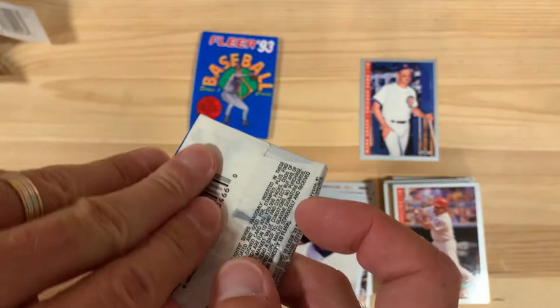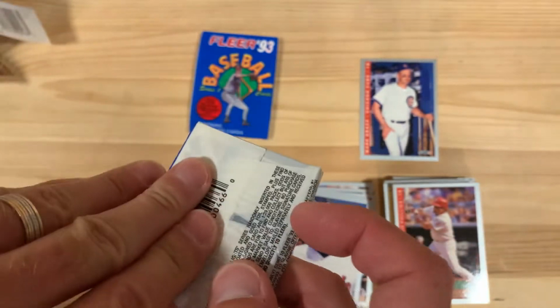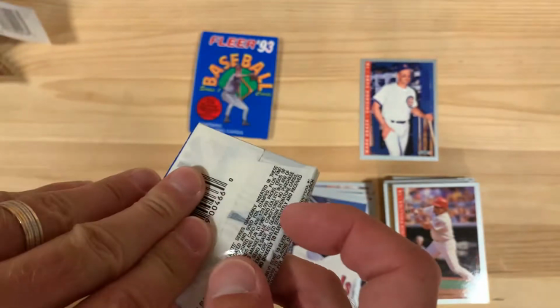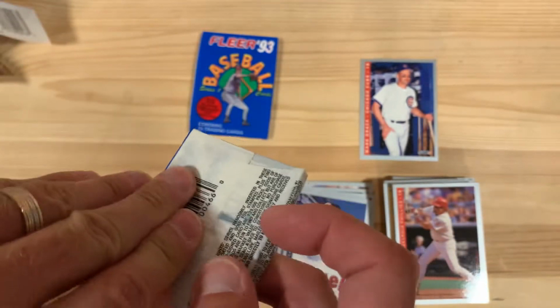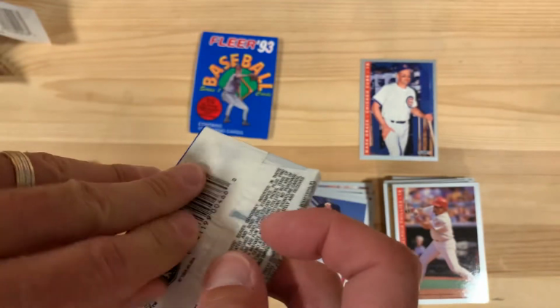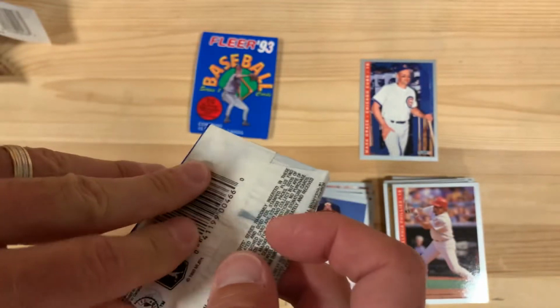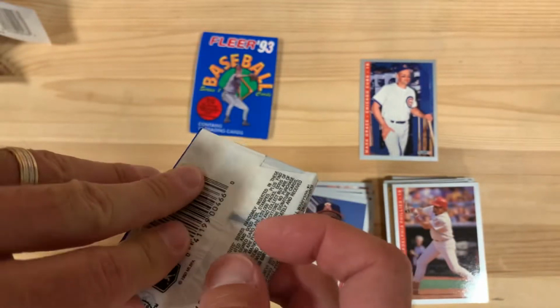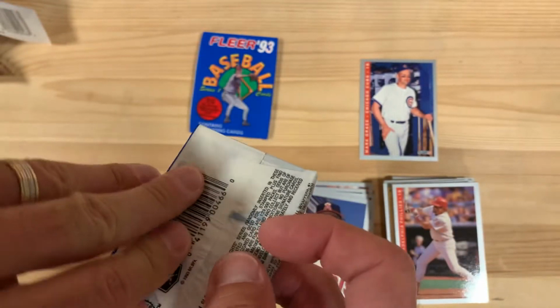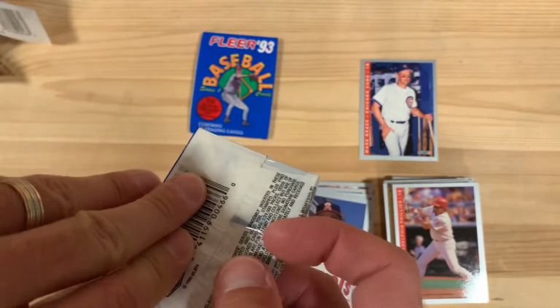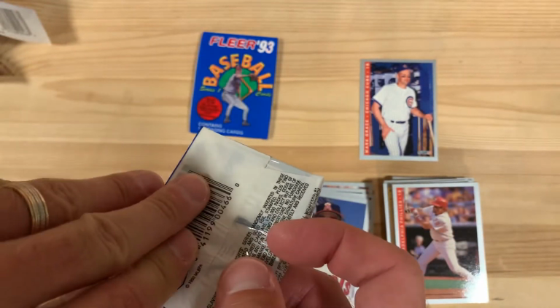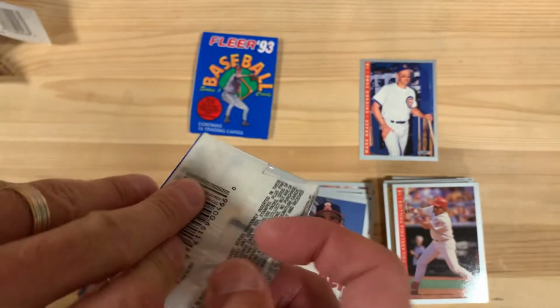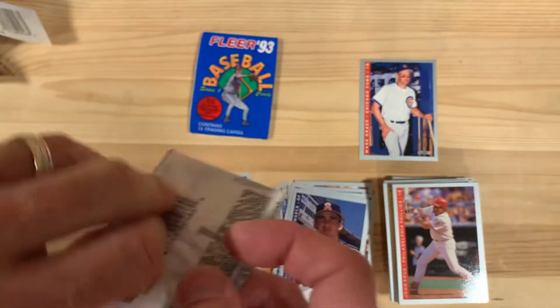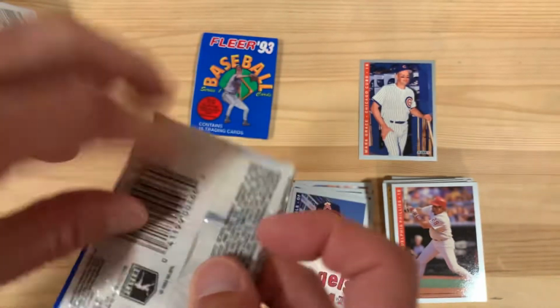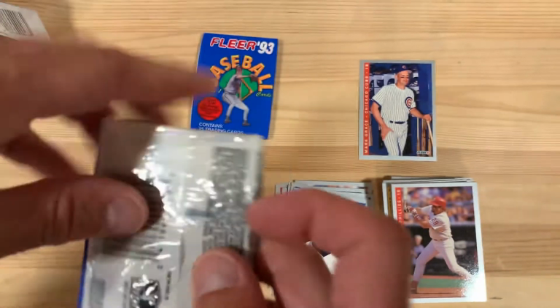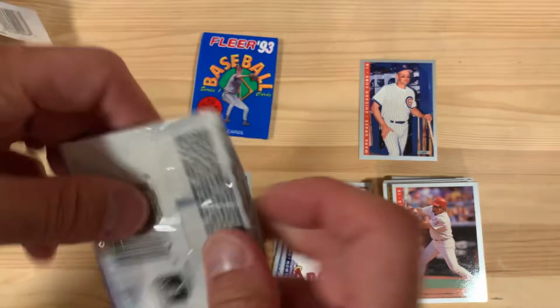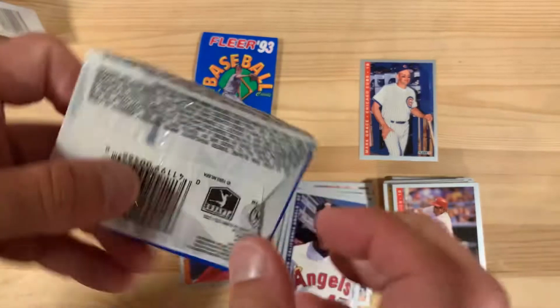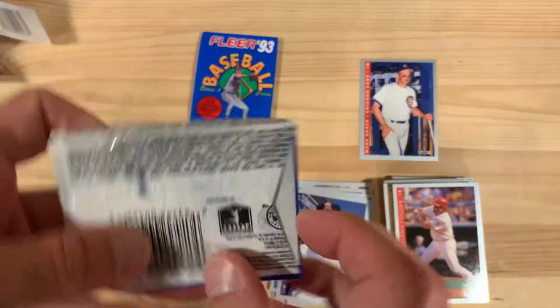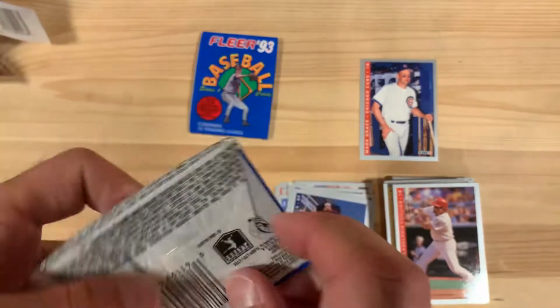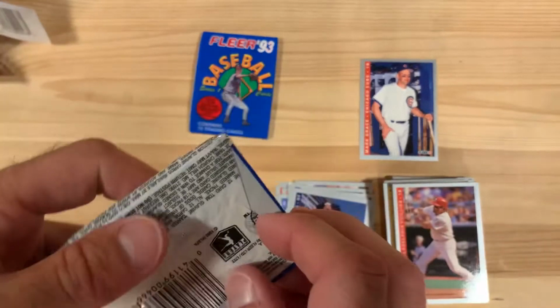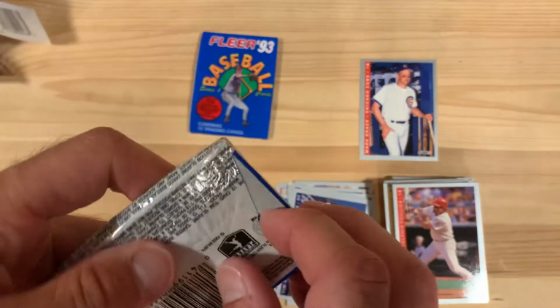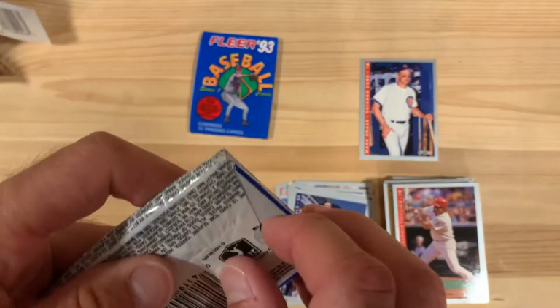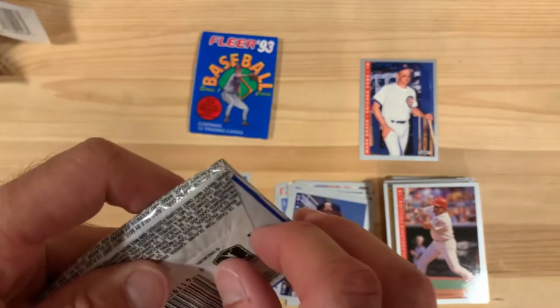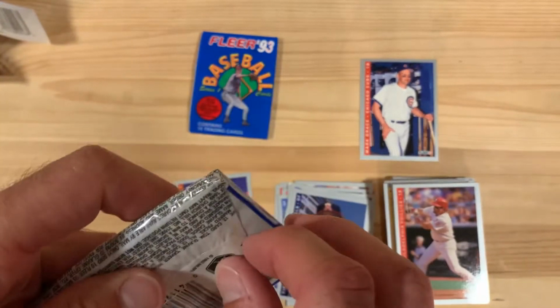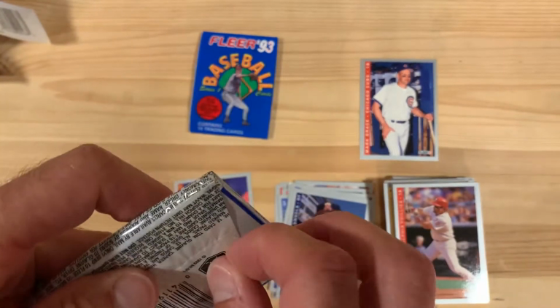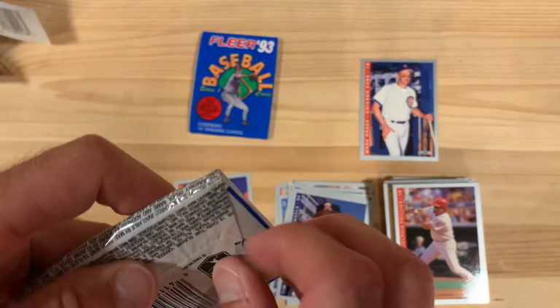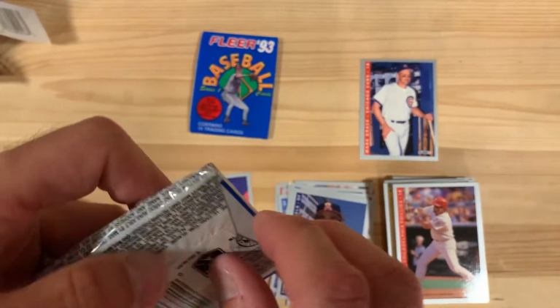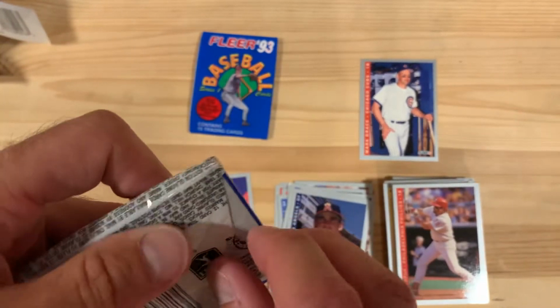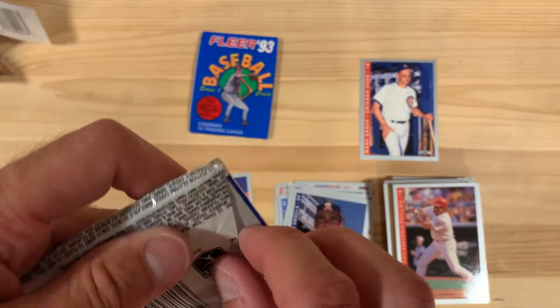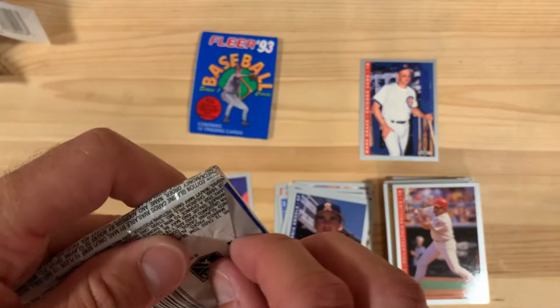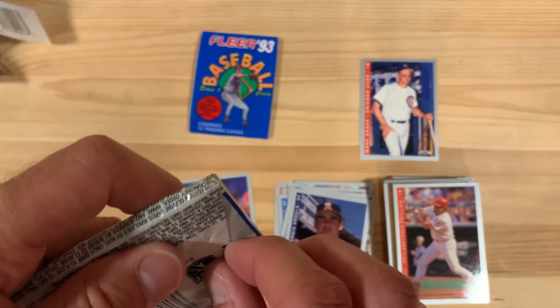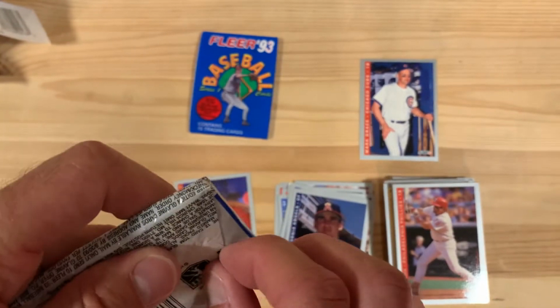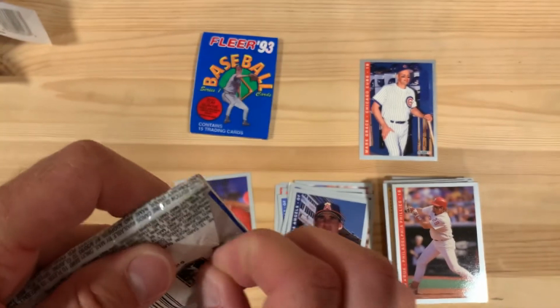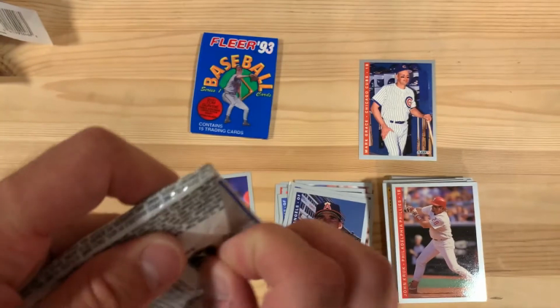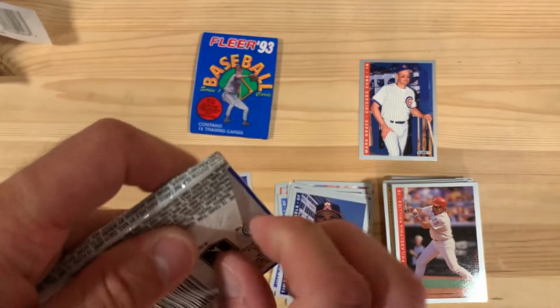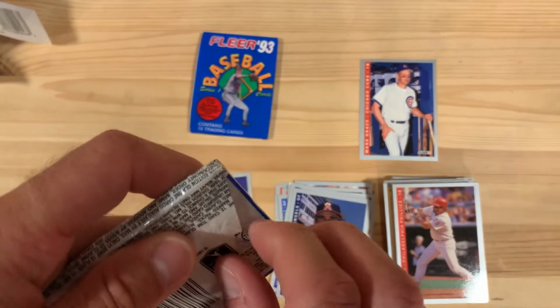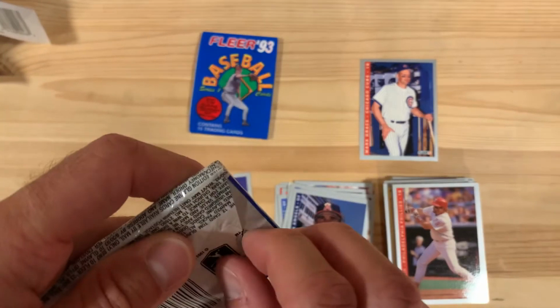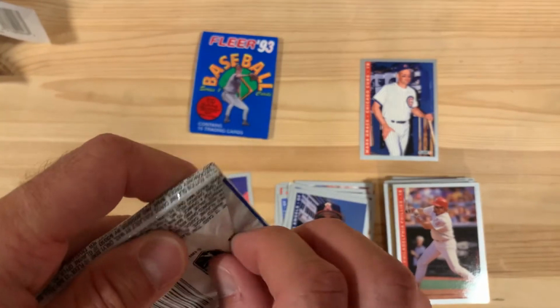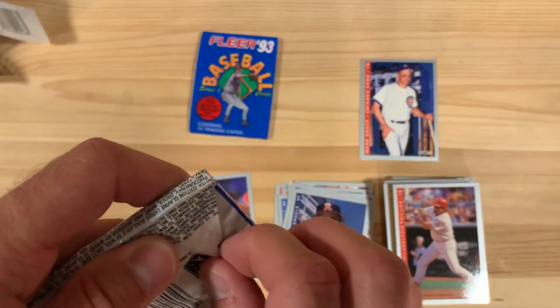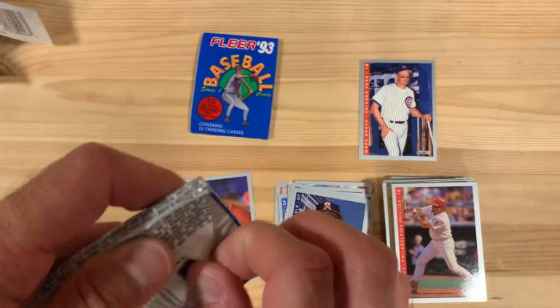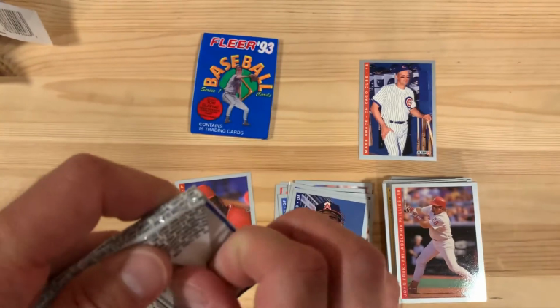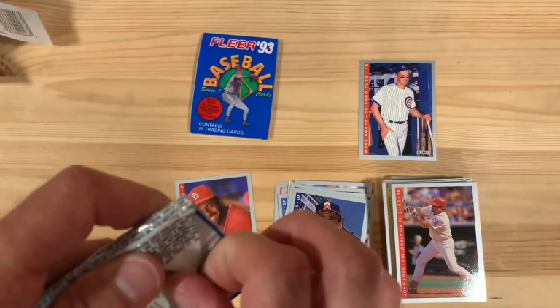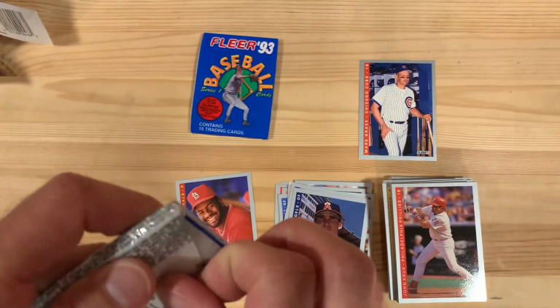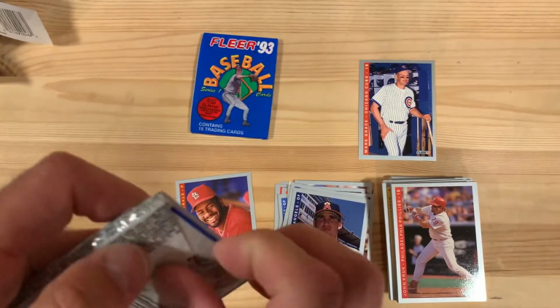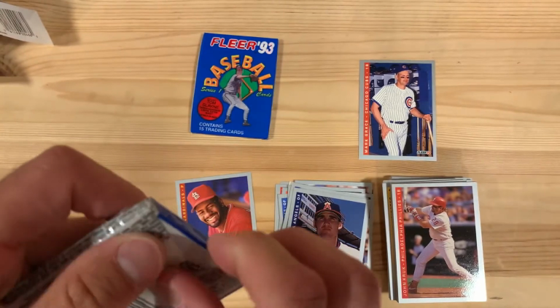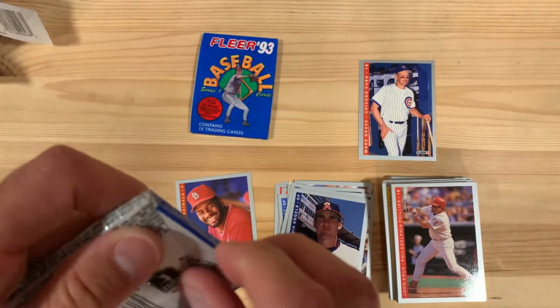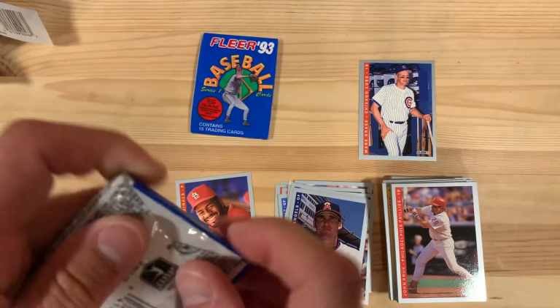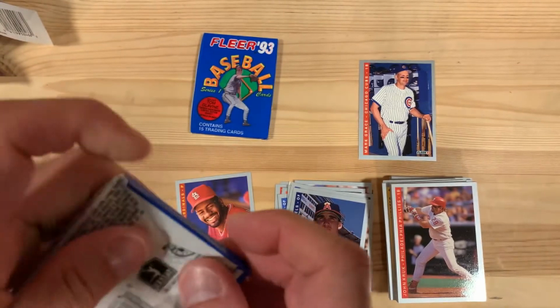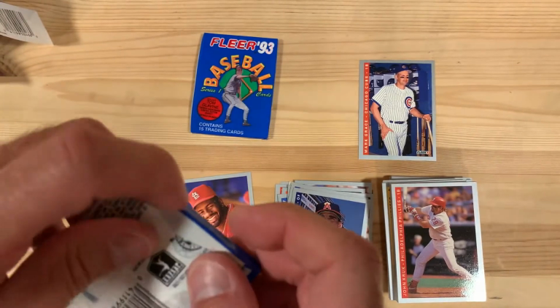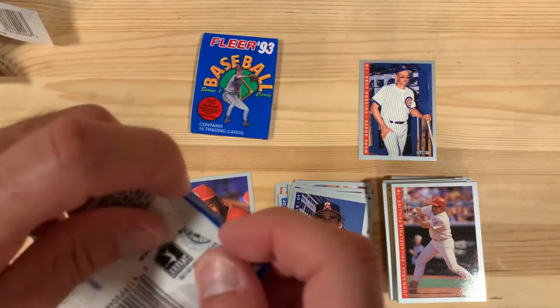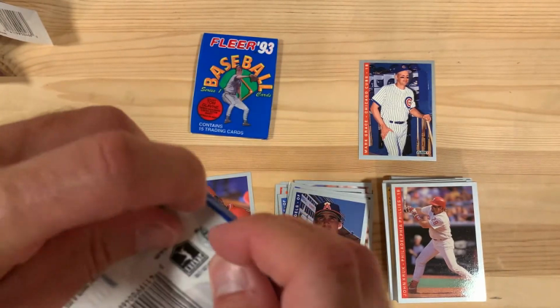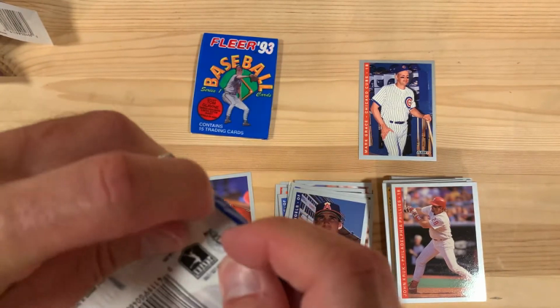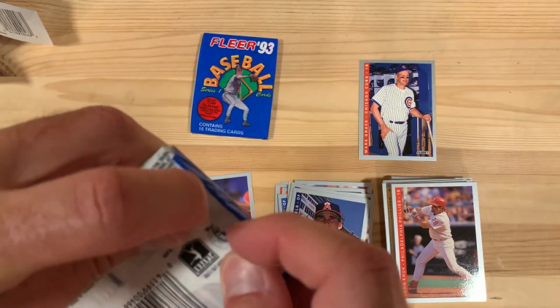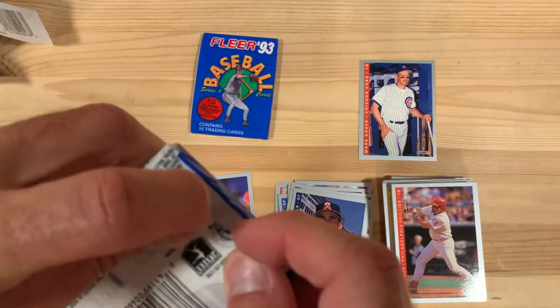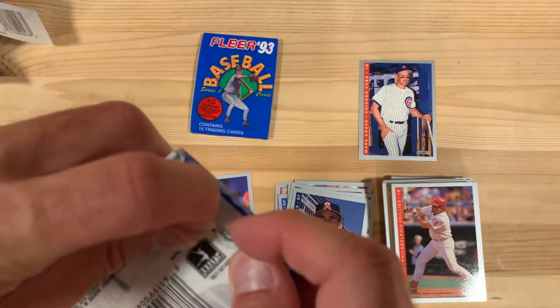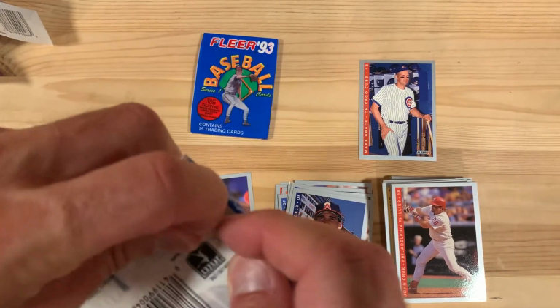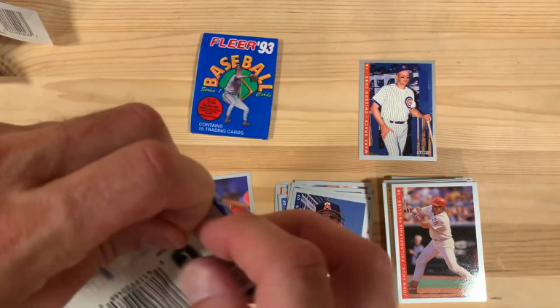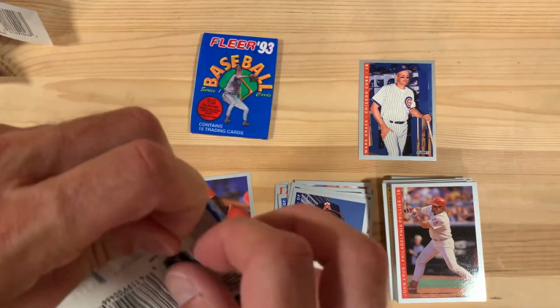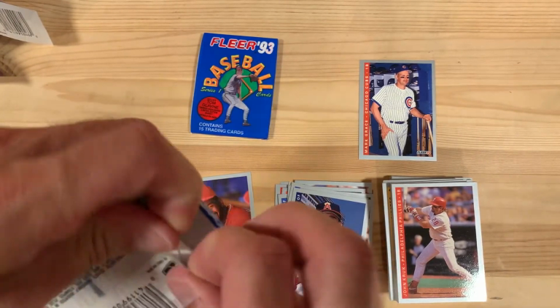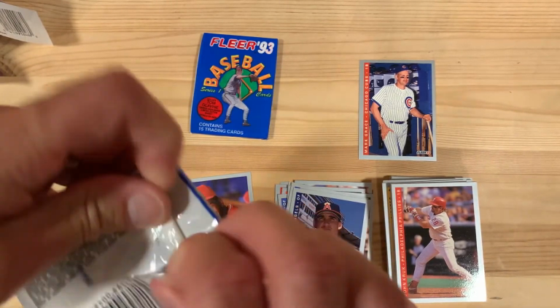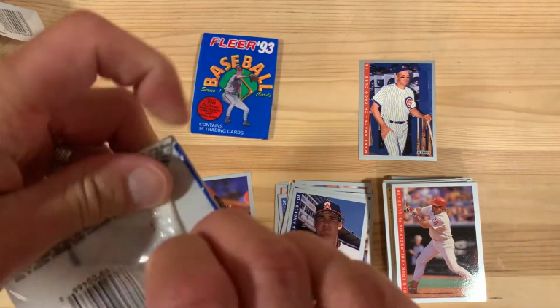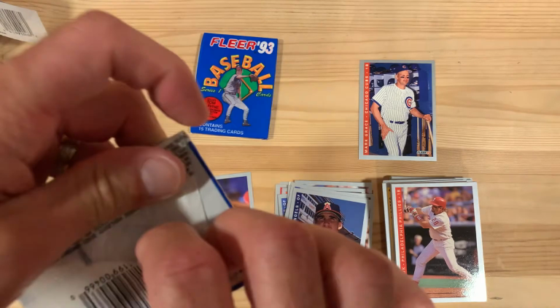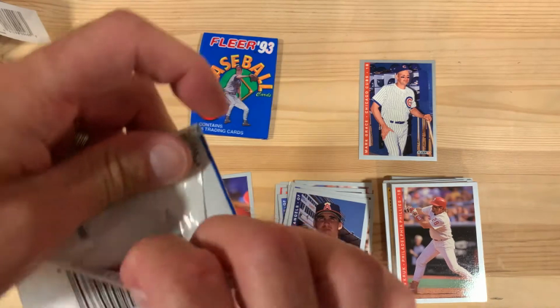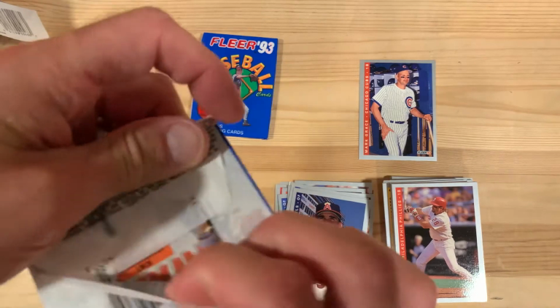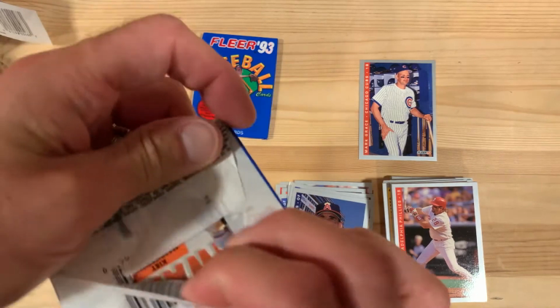Come on Ben, you can do it — it can be just like your baseball heroes, all you have to do is open this pack of cards. There we go.